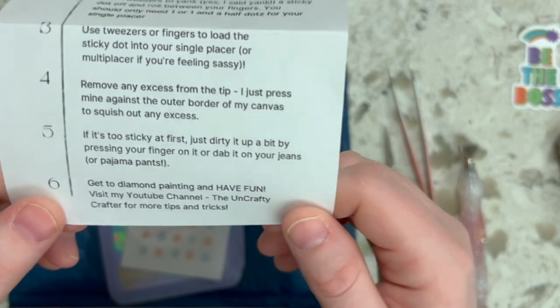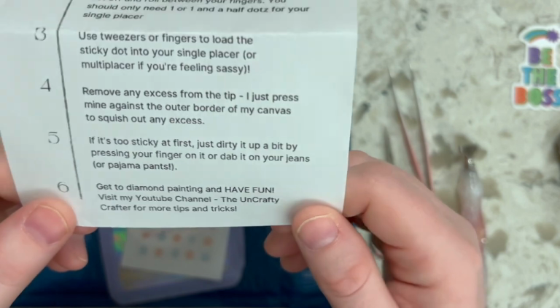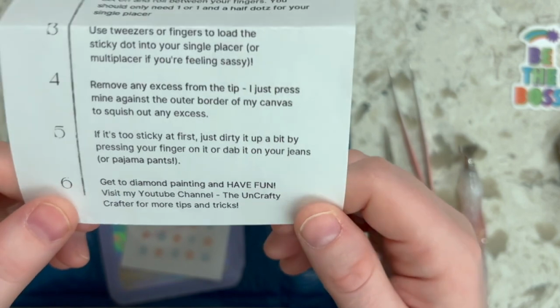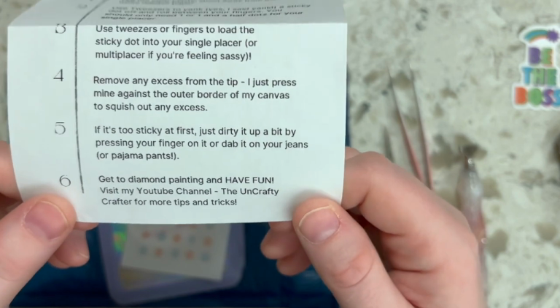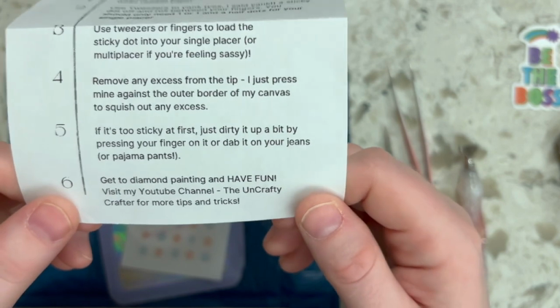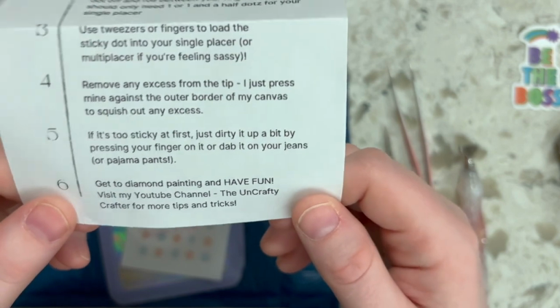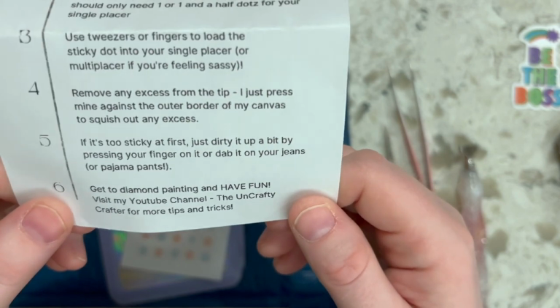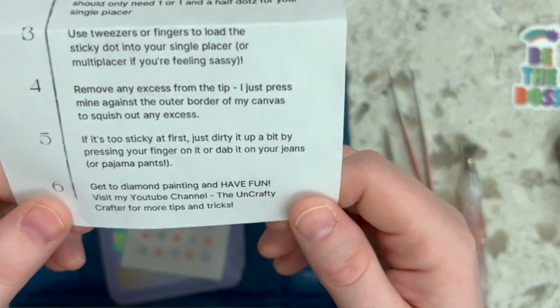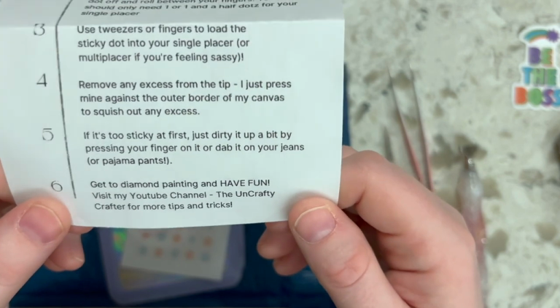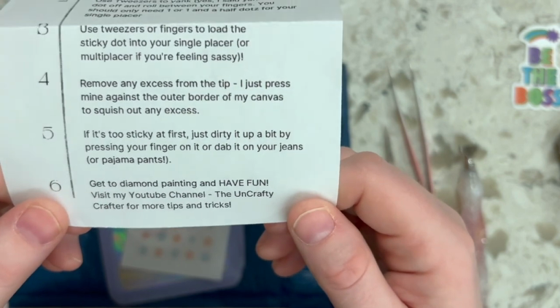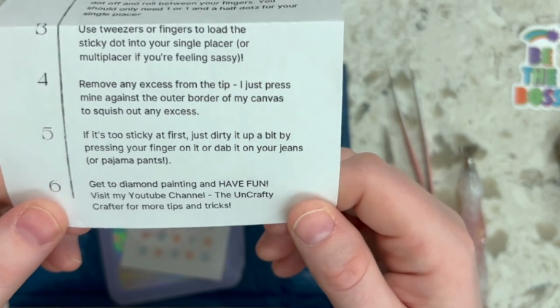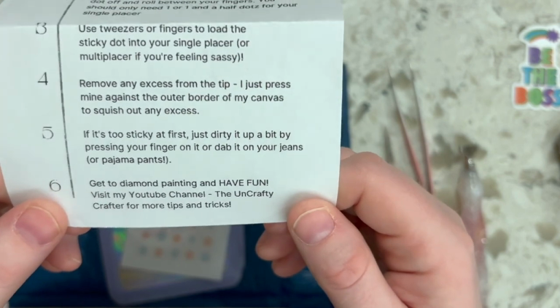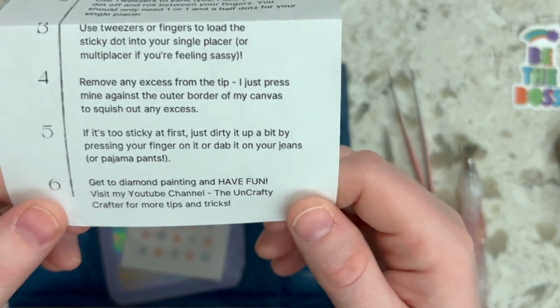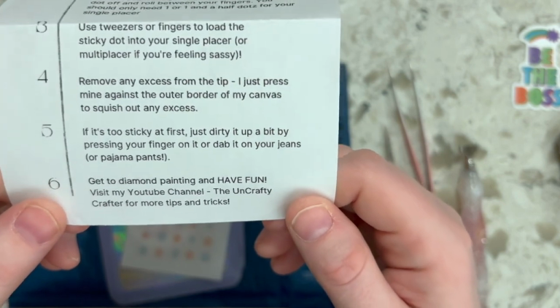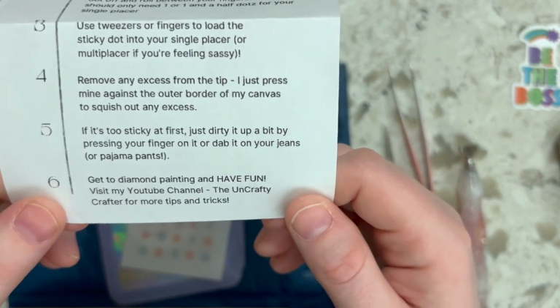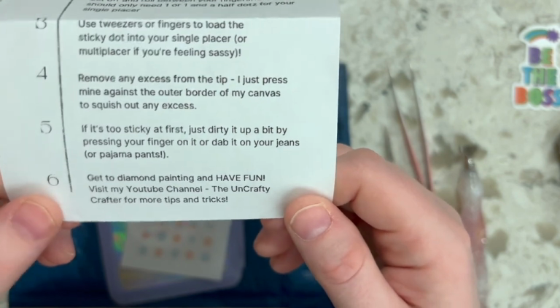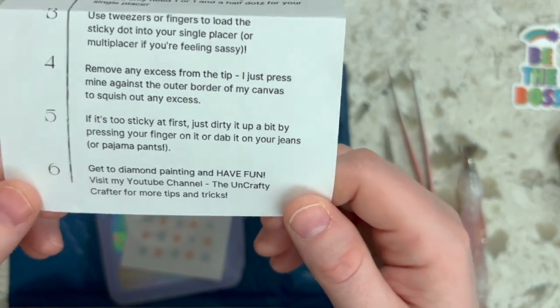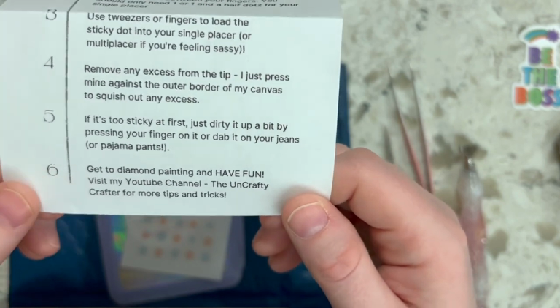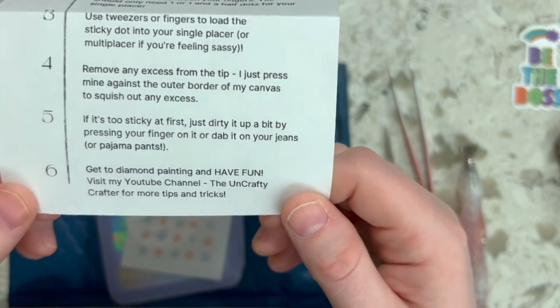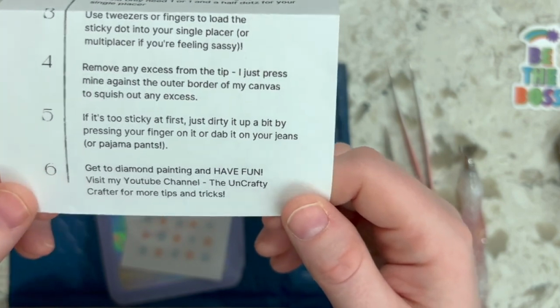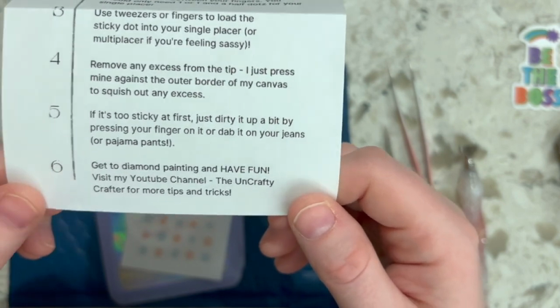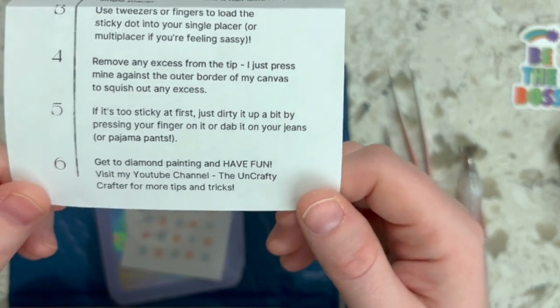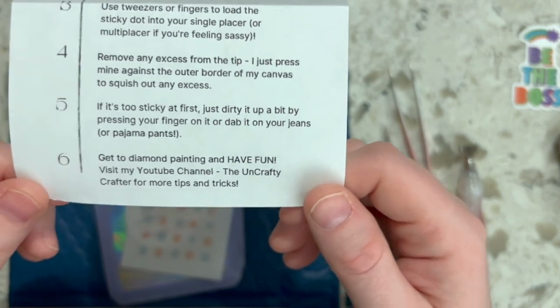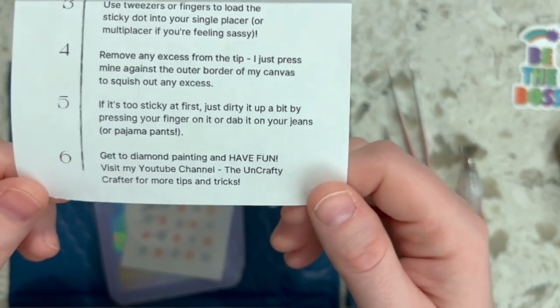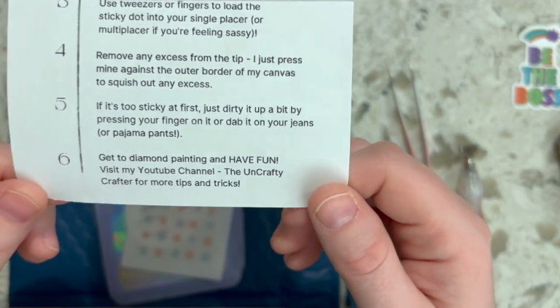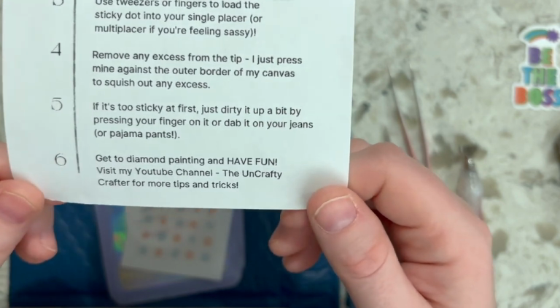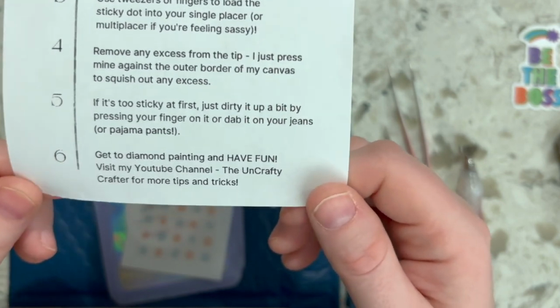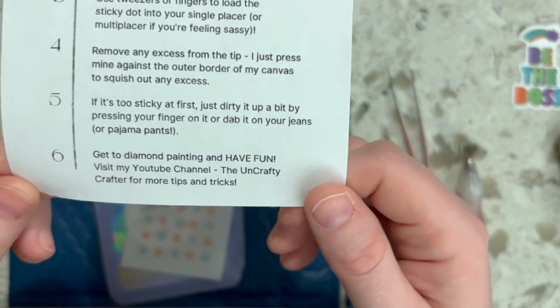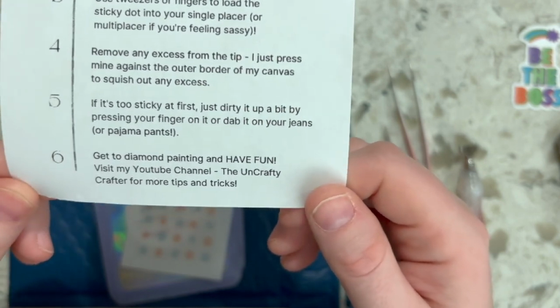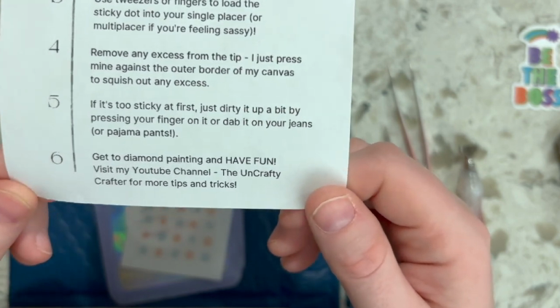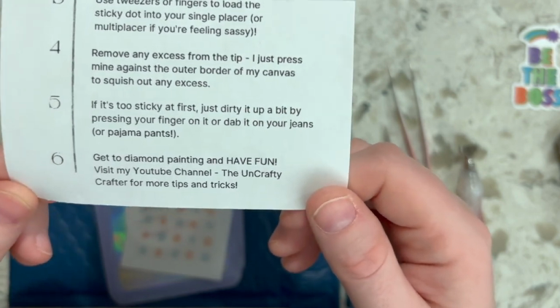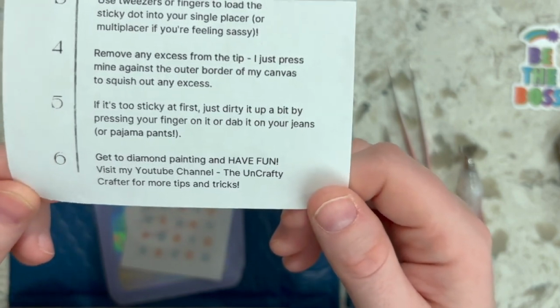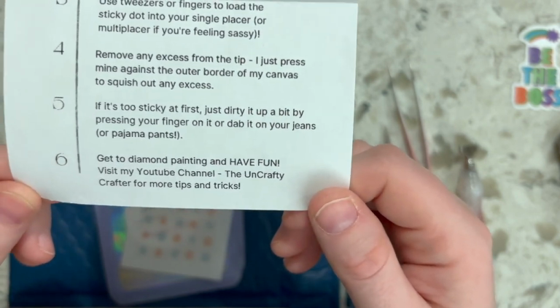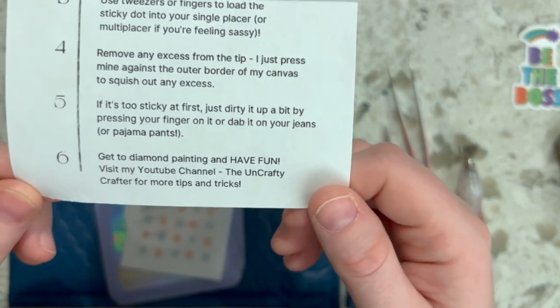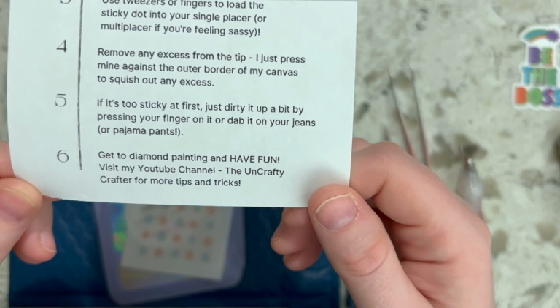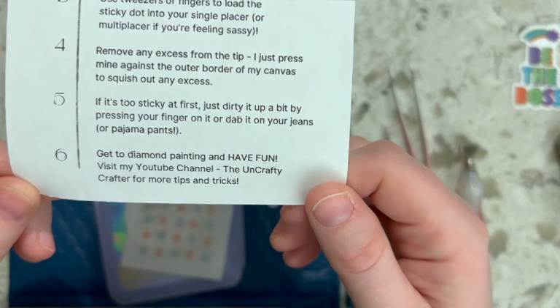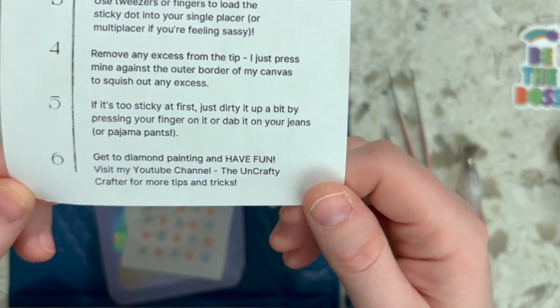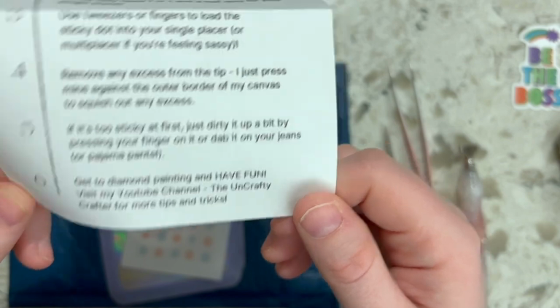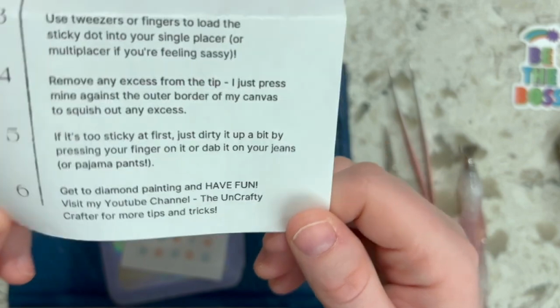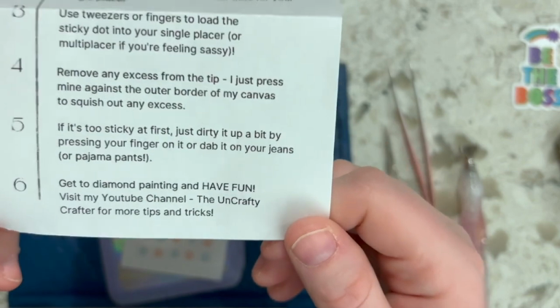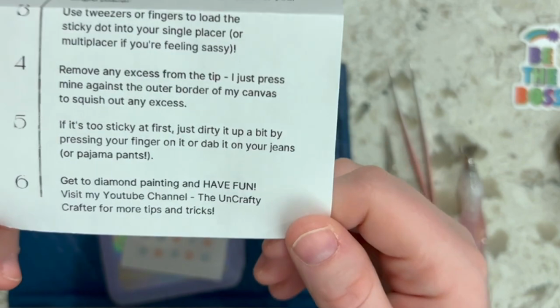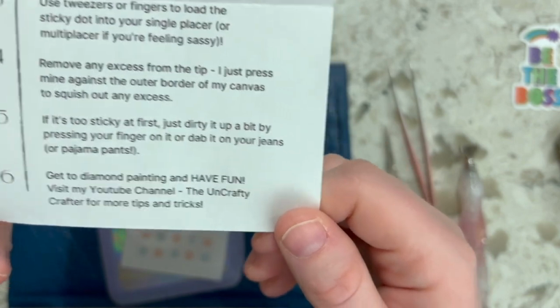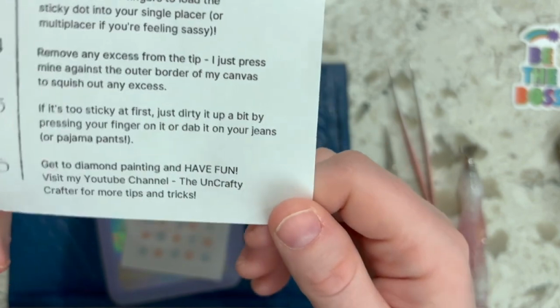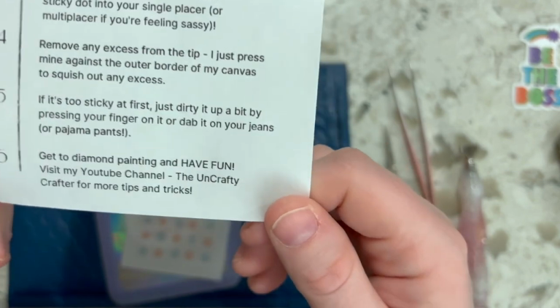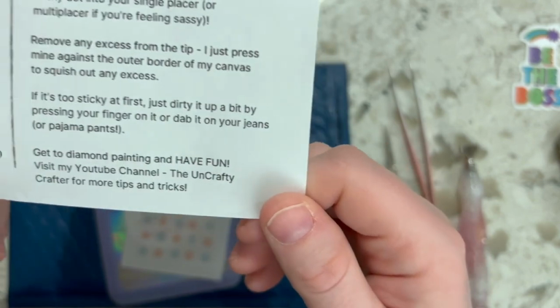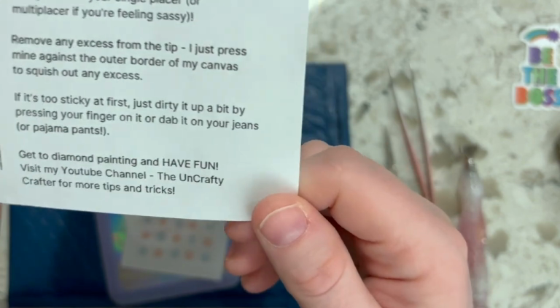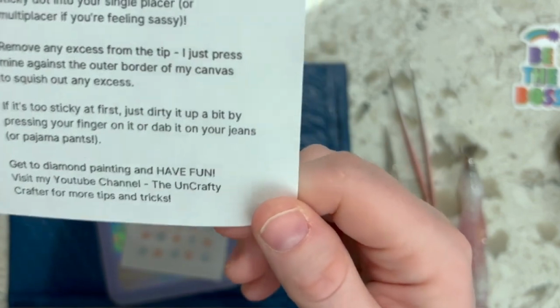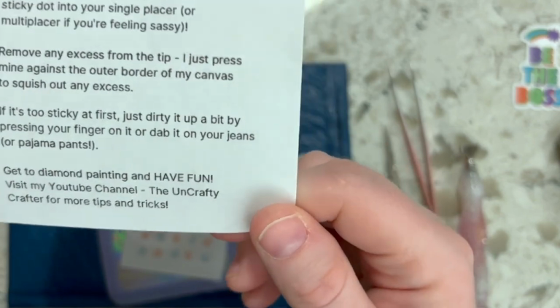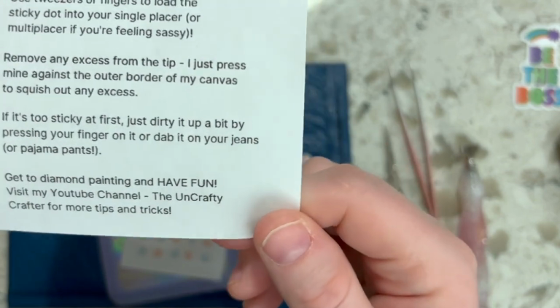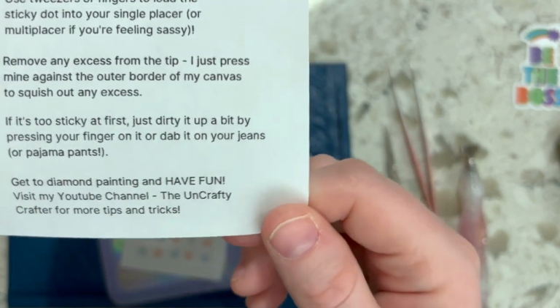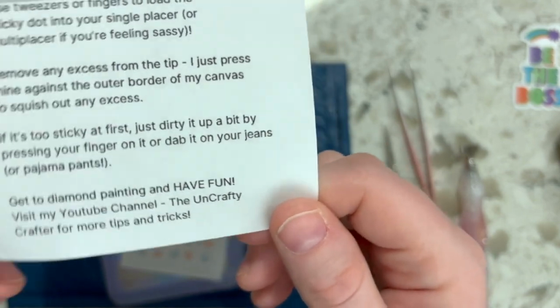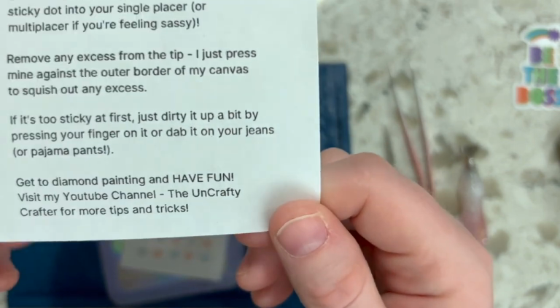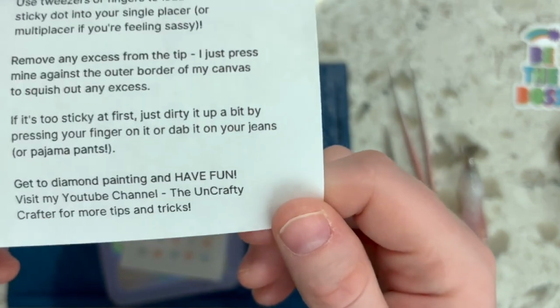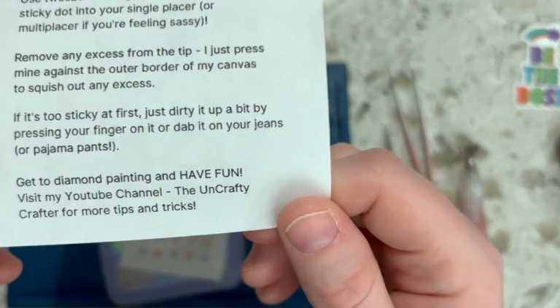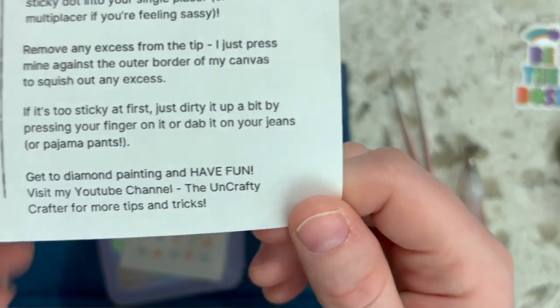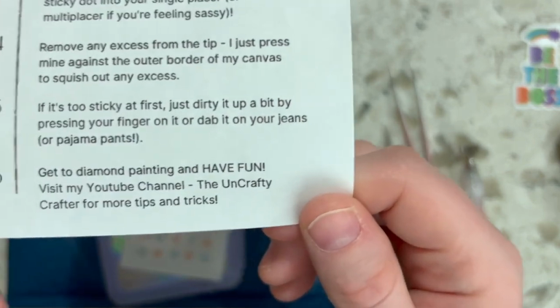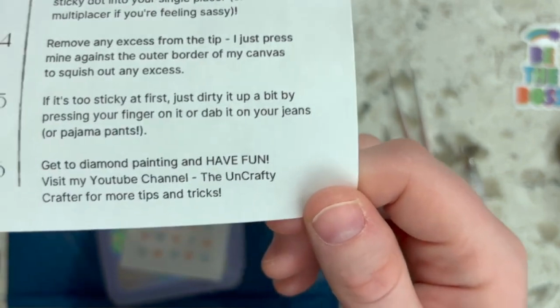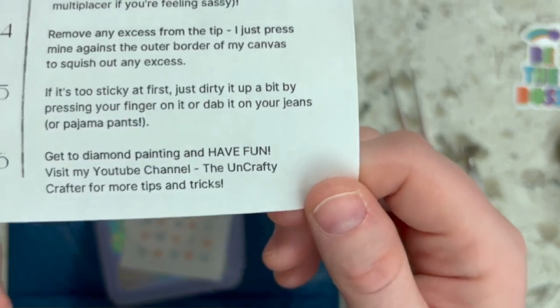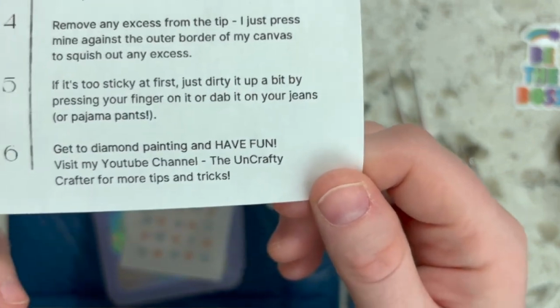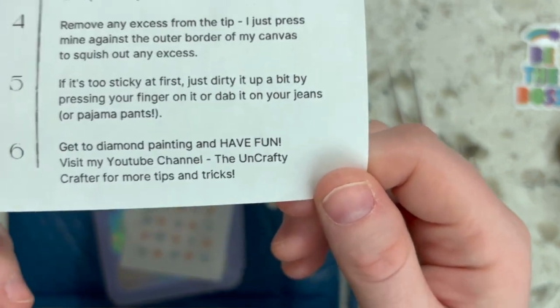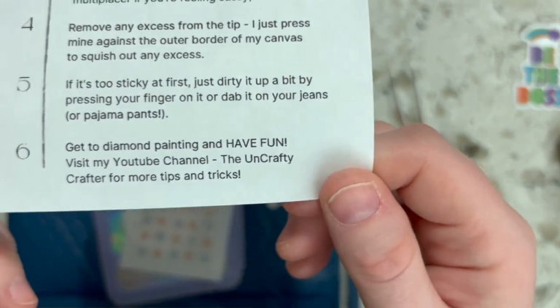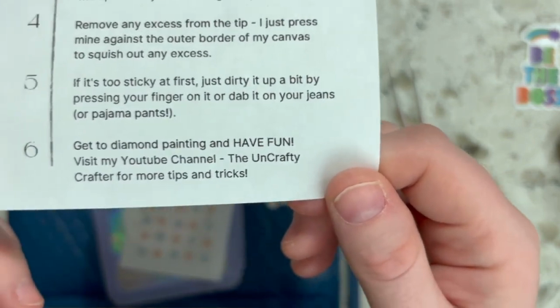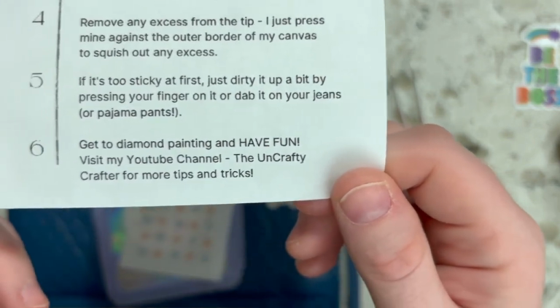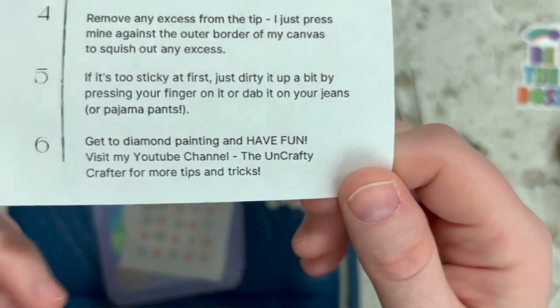Glue dots can sometimes be too sticky when new — if they're too sticky it just holds onto the diamond so when you try to place it on your canvas it won't release. I dab it on my shirt to dirty it up a little. You can also use the natural oils on your skin. I saw someone recommend dabbing it on your nose or forehead to get some oil on it, which helps reduce the stickiness. Then step six: get to diamond painting and have fun!